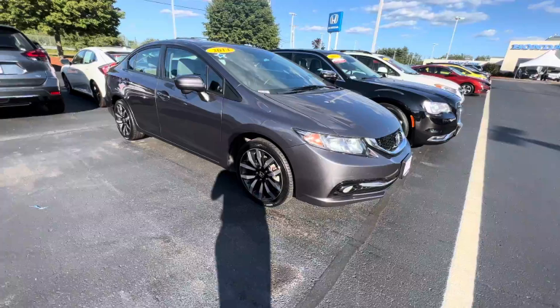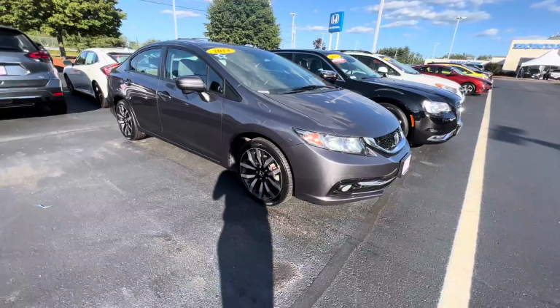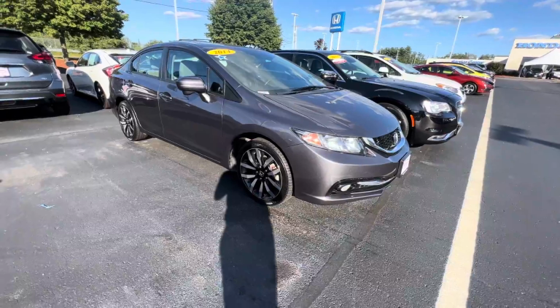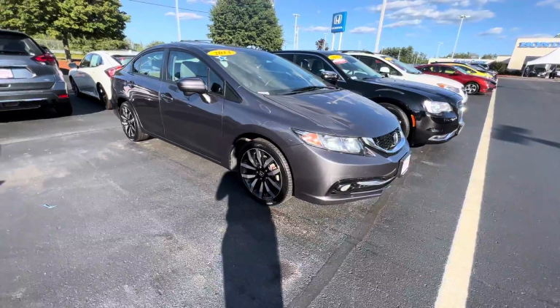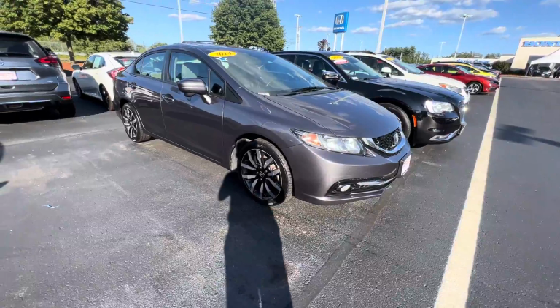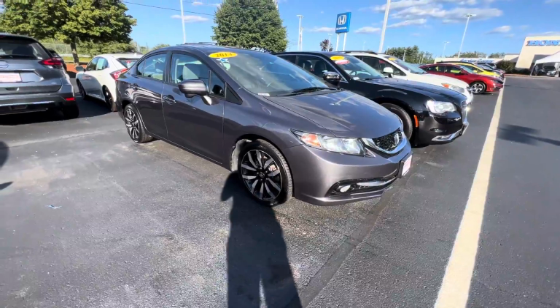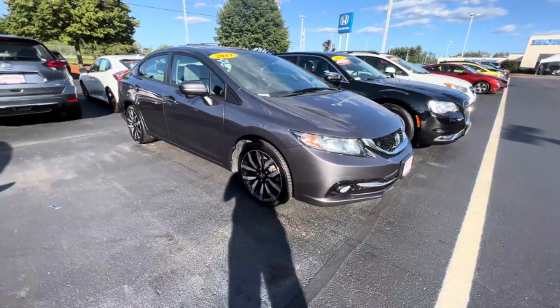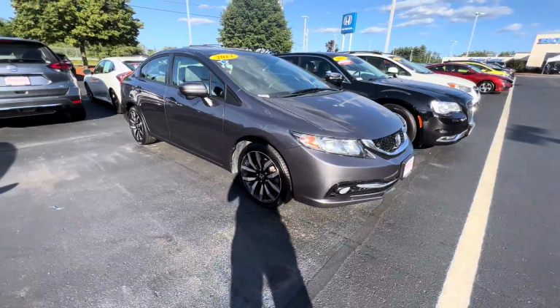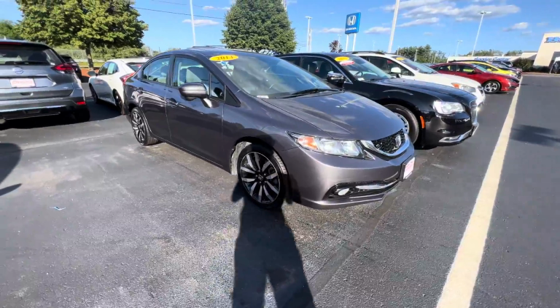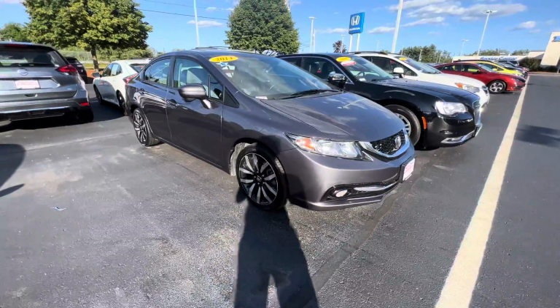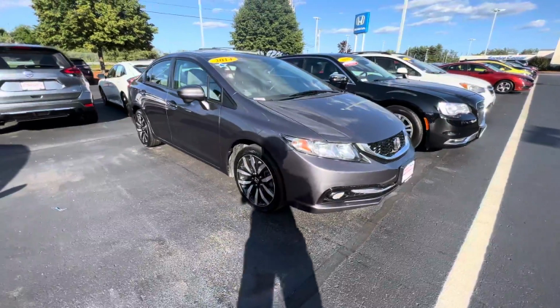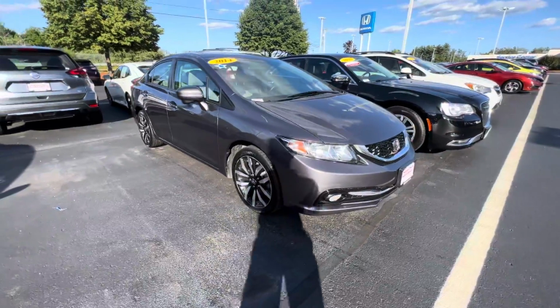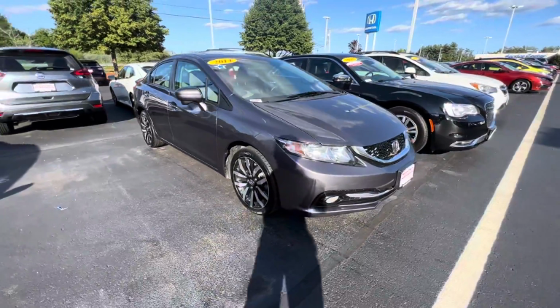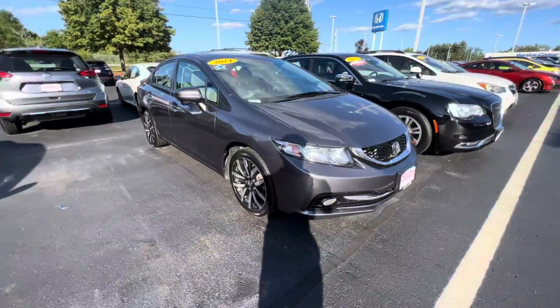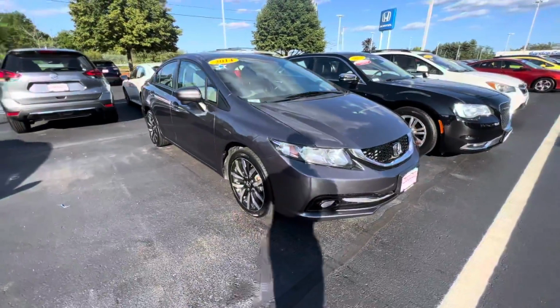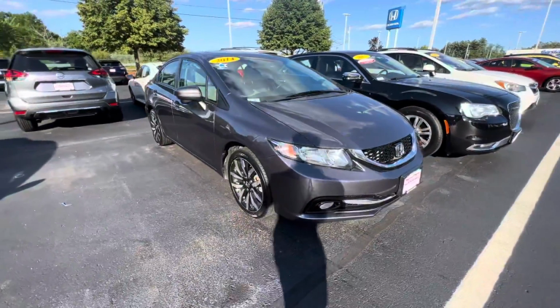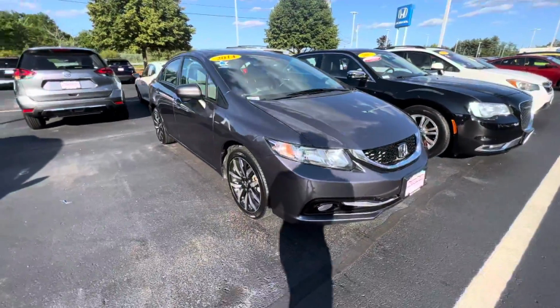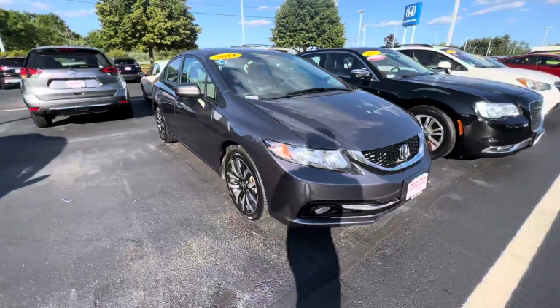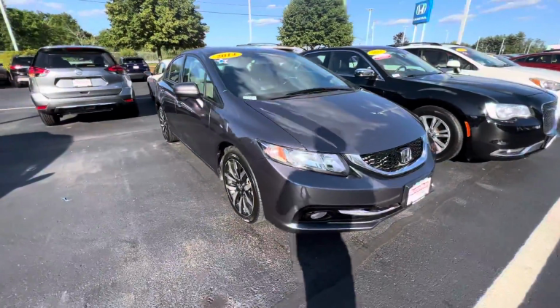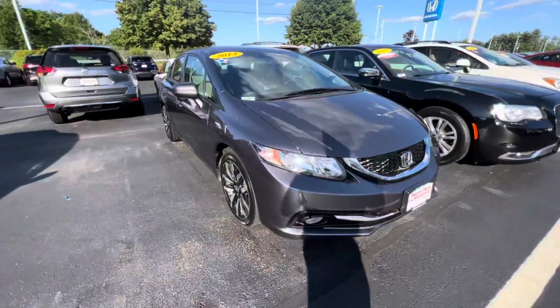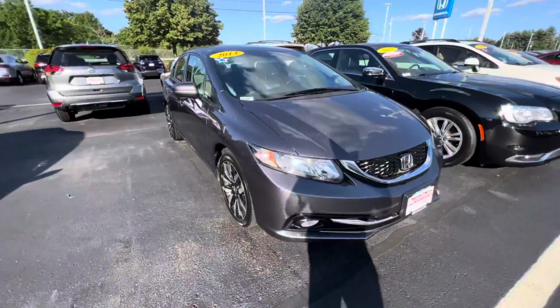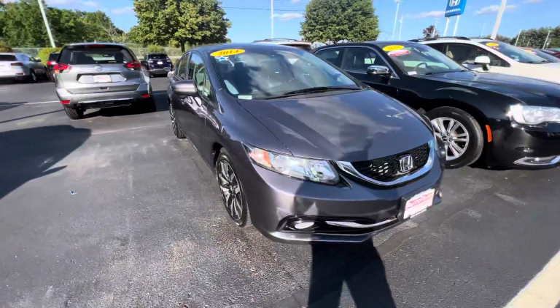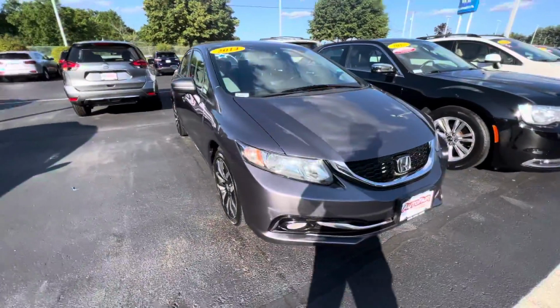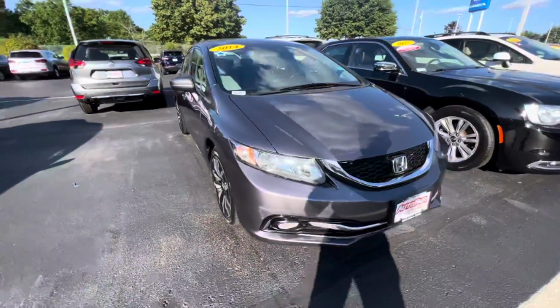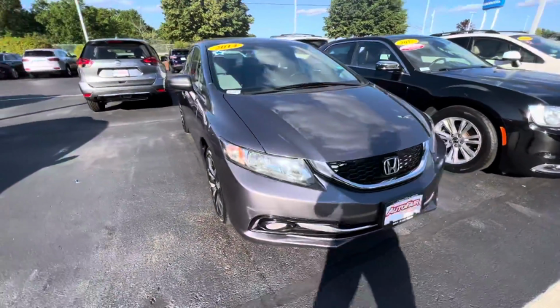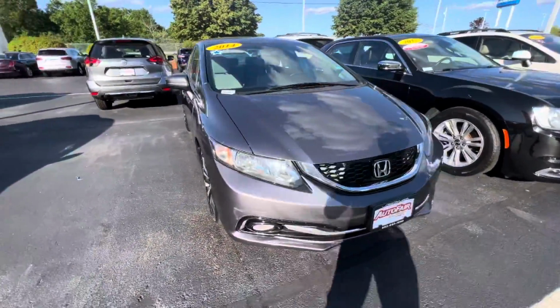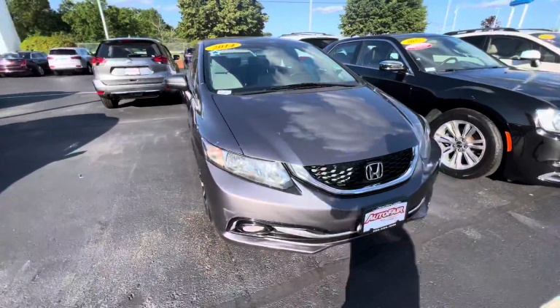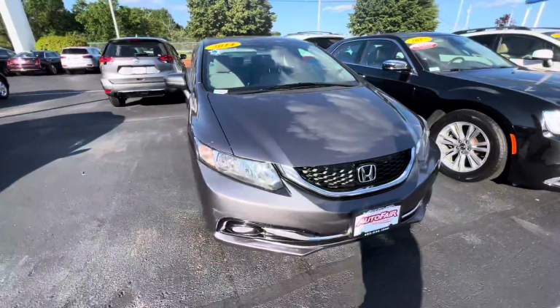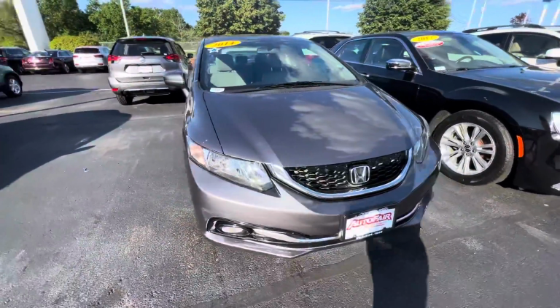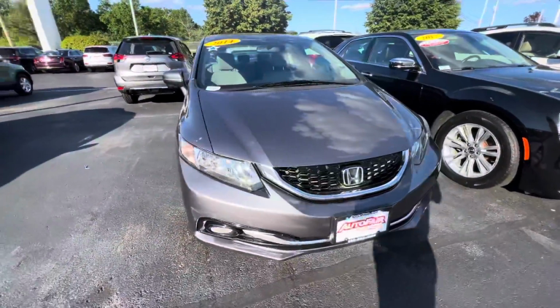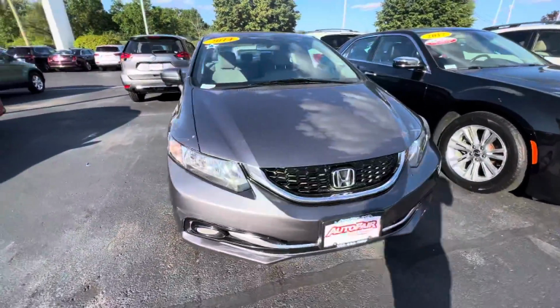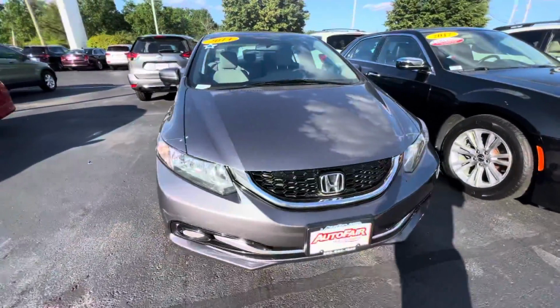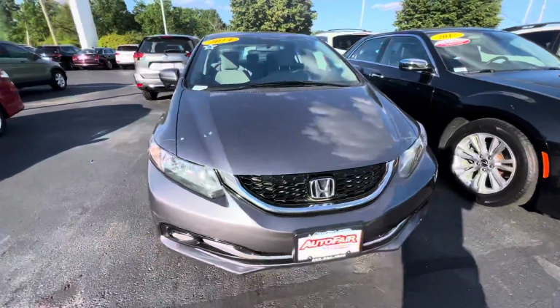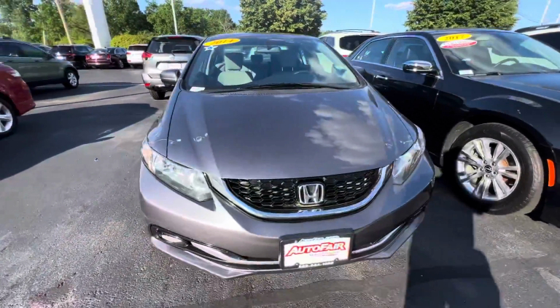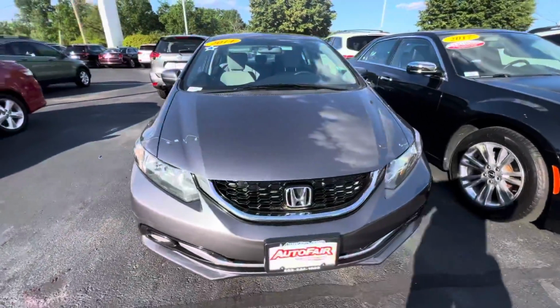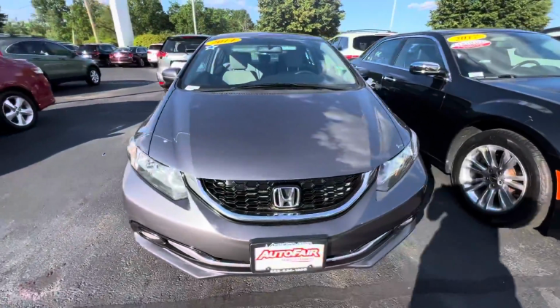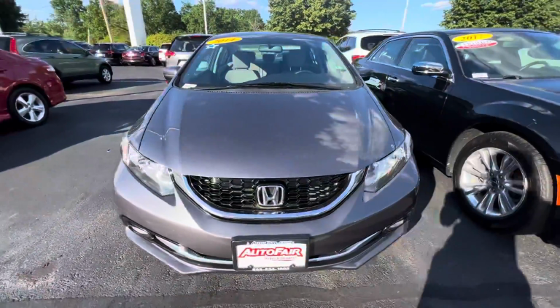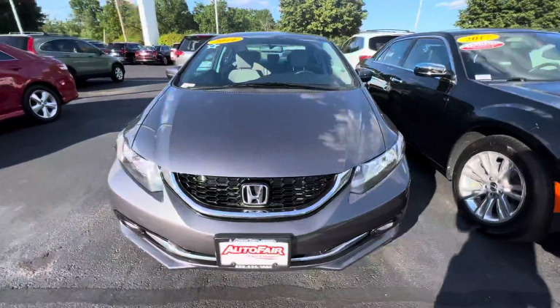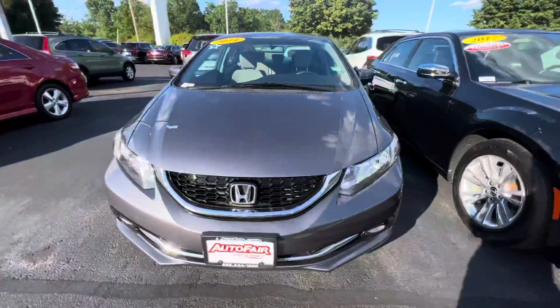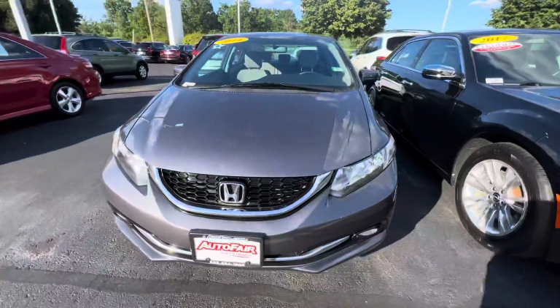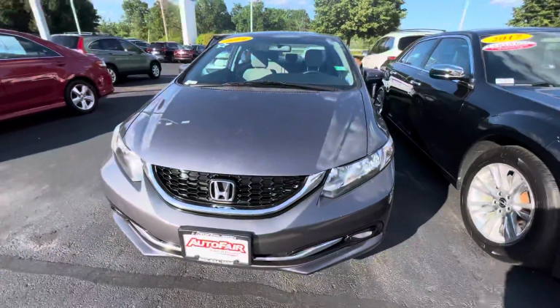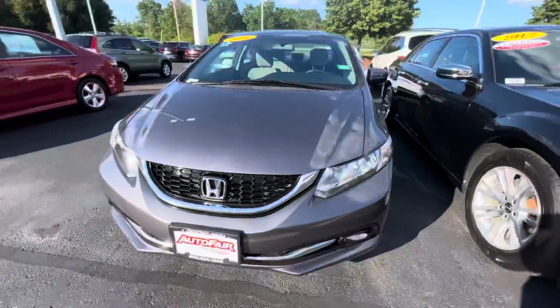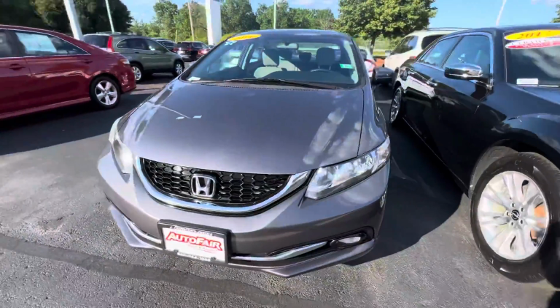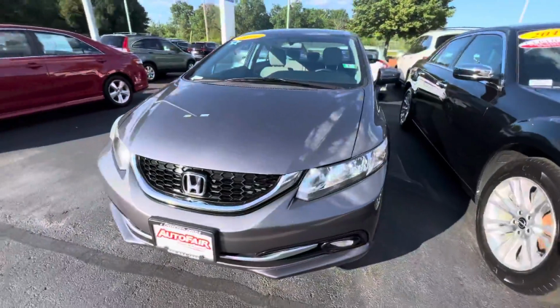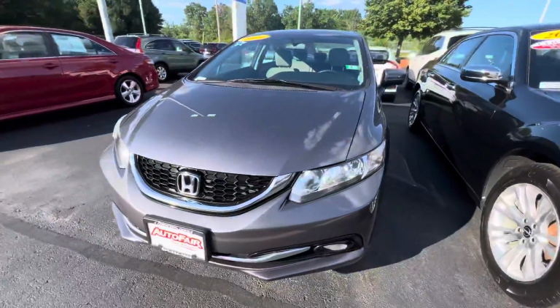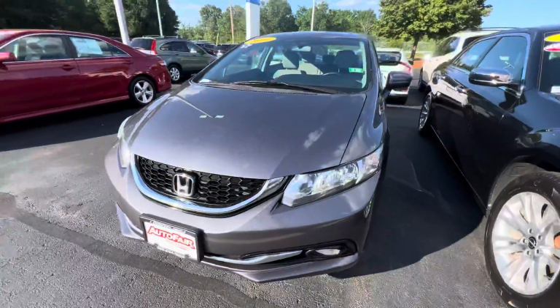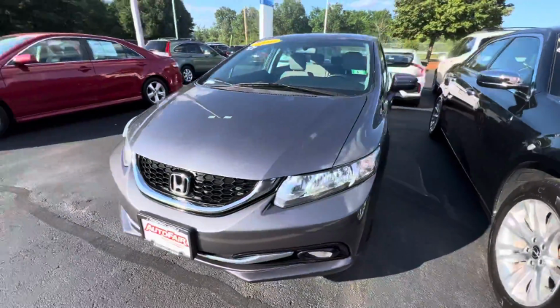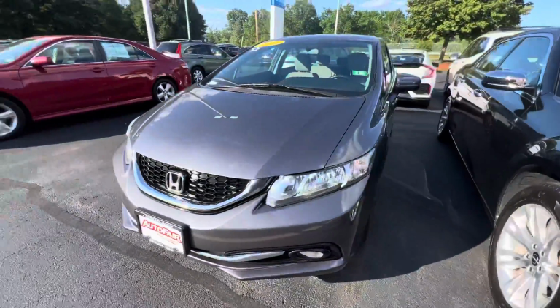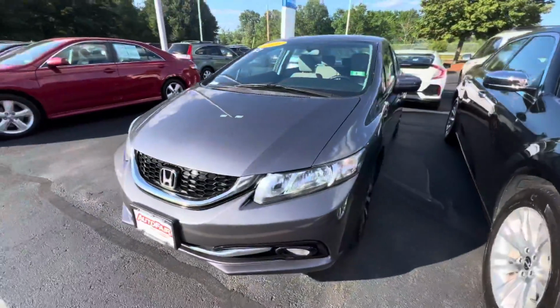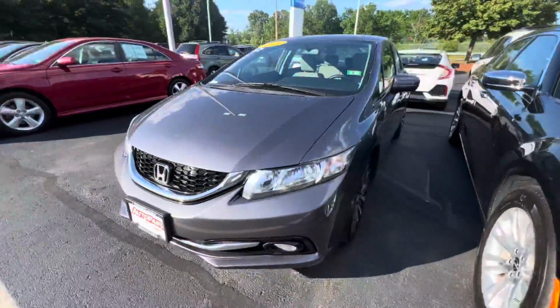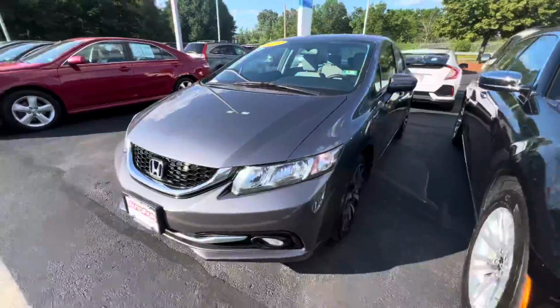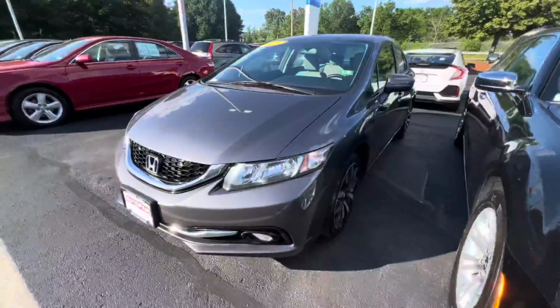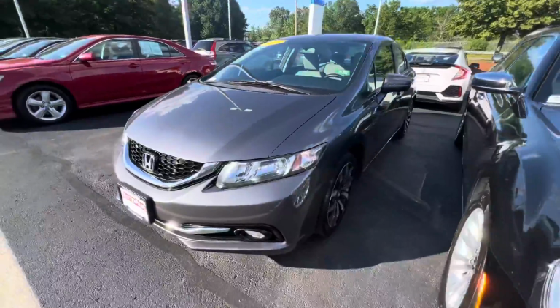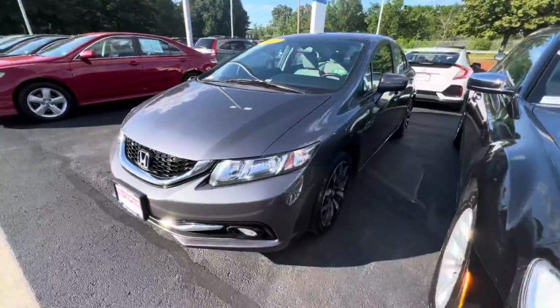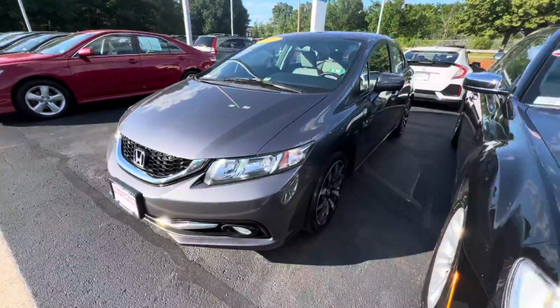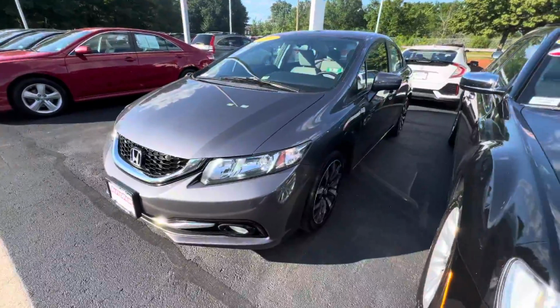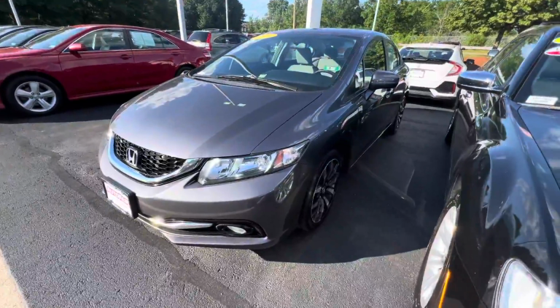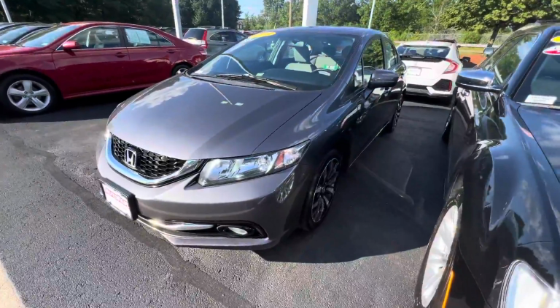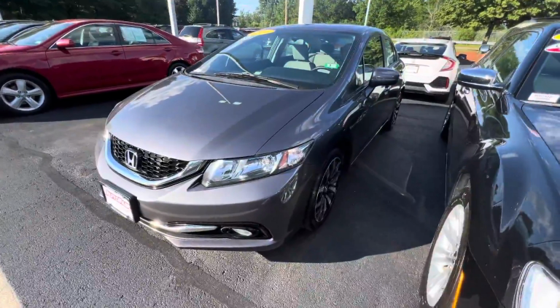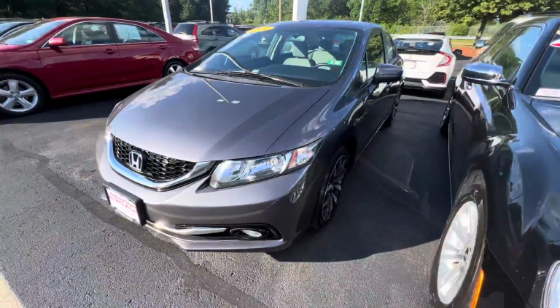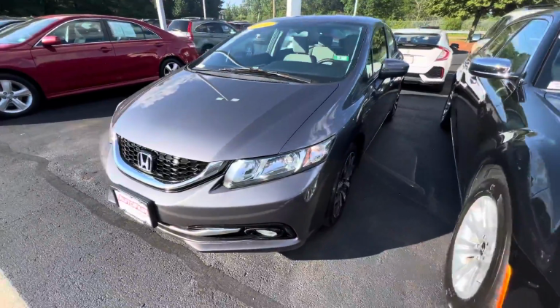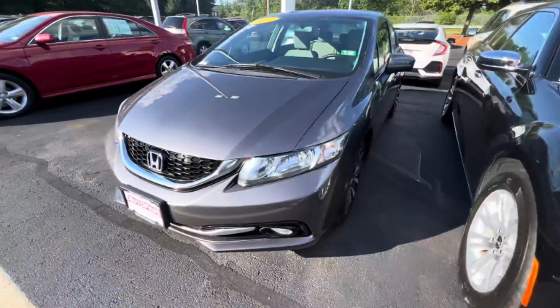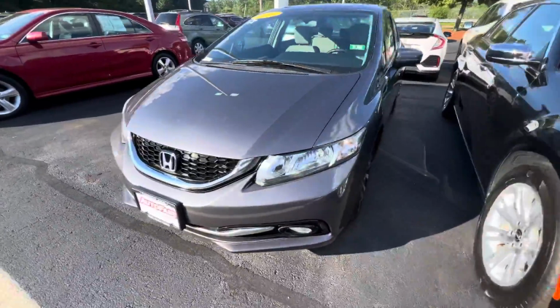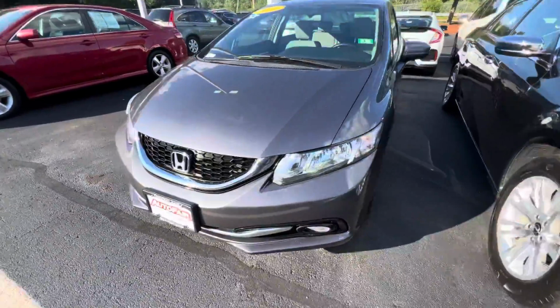Connor, how's it going? This is Dylan from AutoFair Honda. Thanks for reaching out about our 2014 Civic EXL.